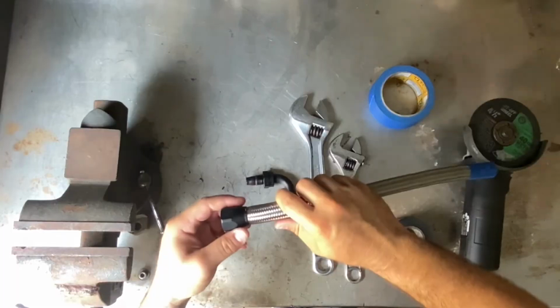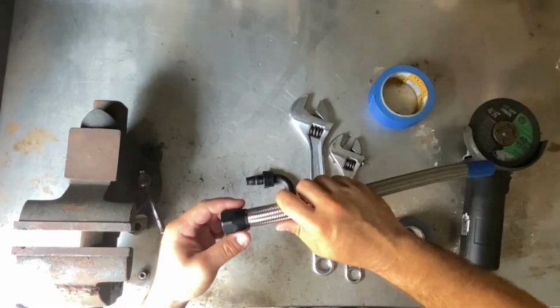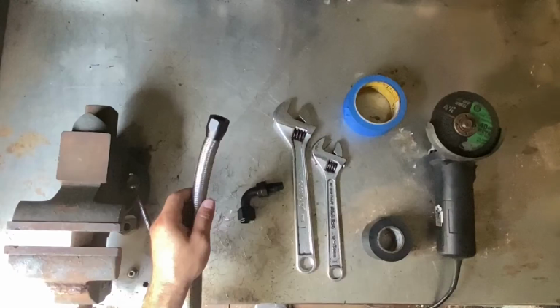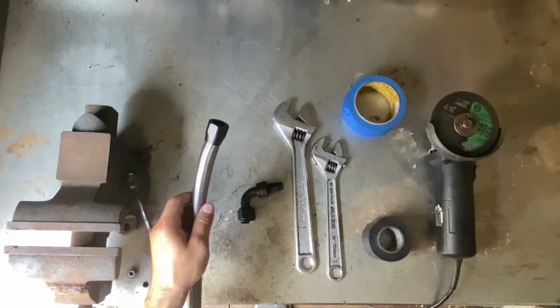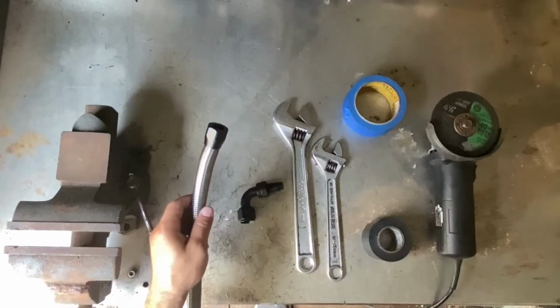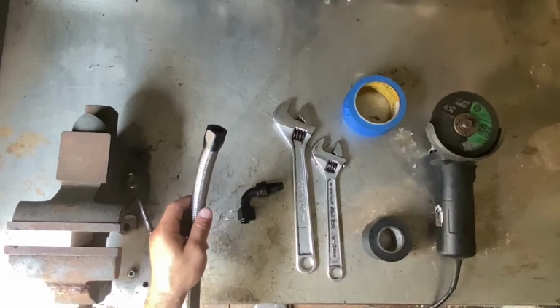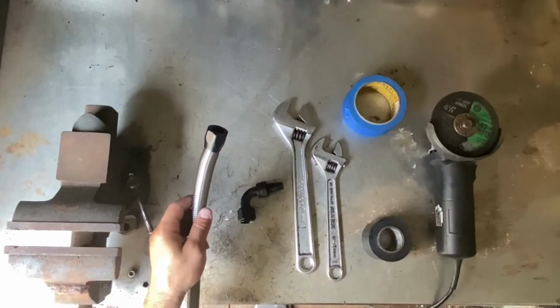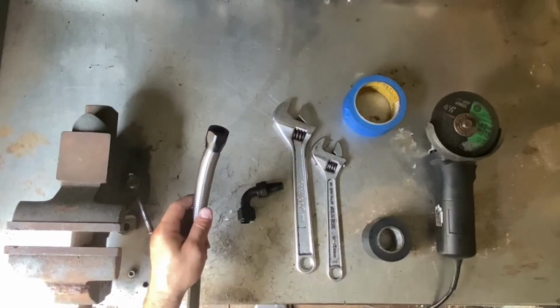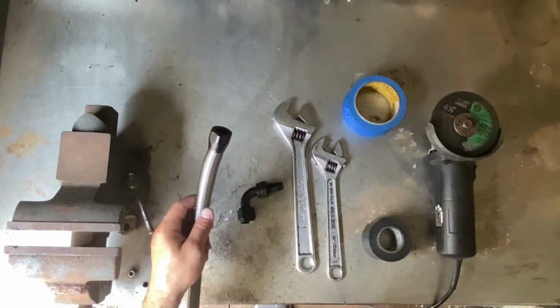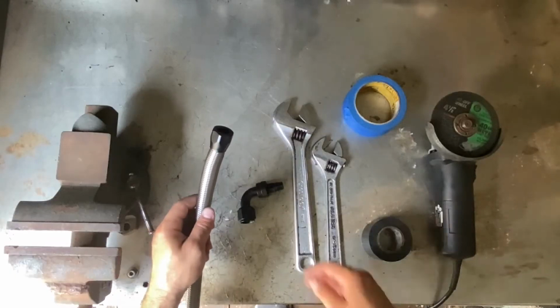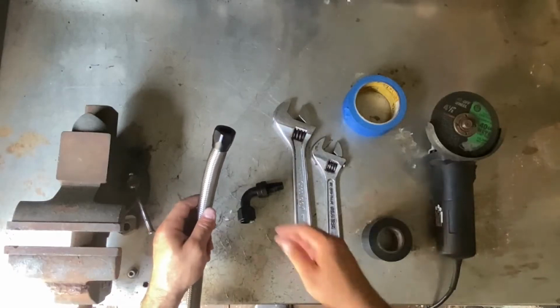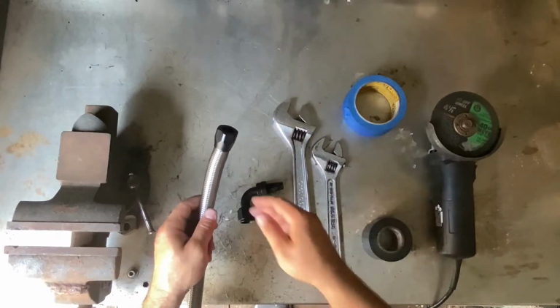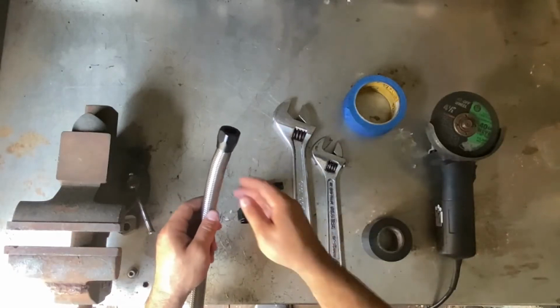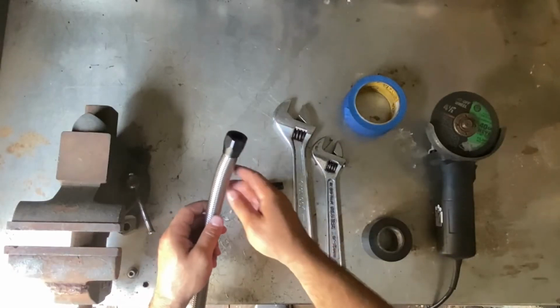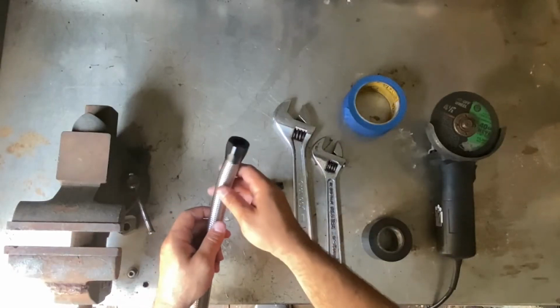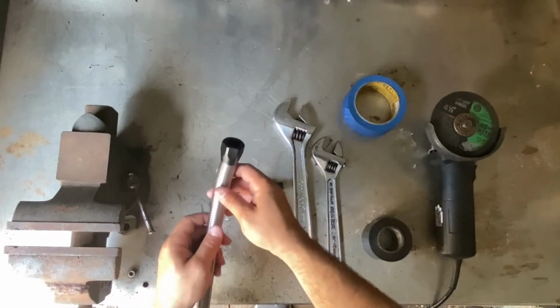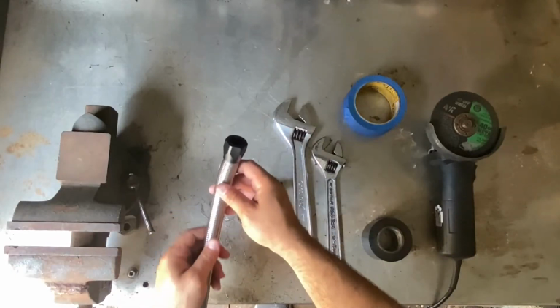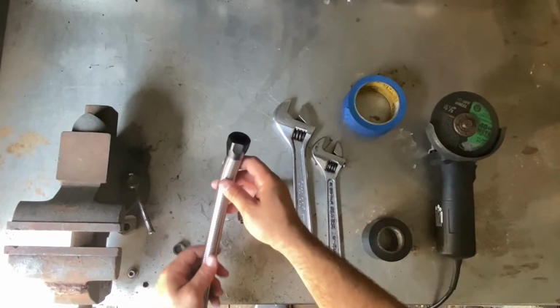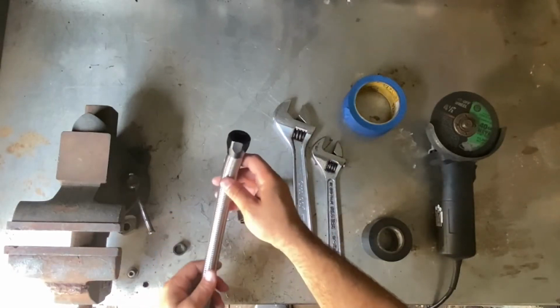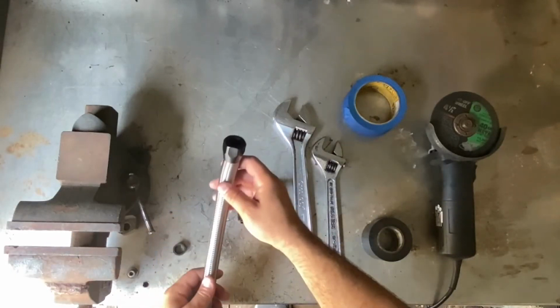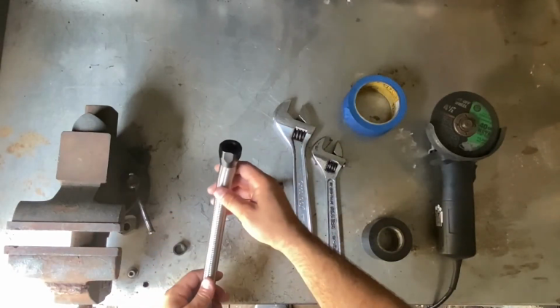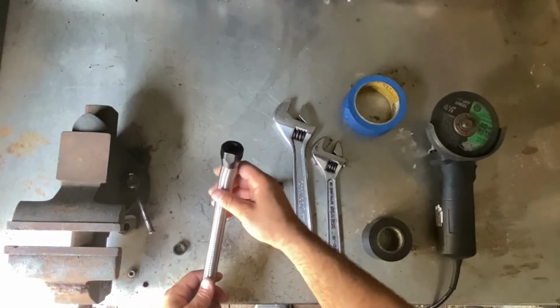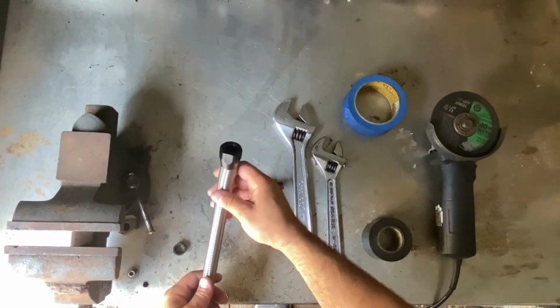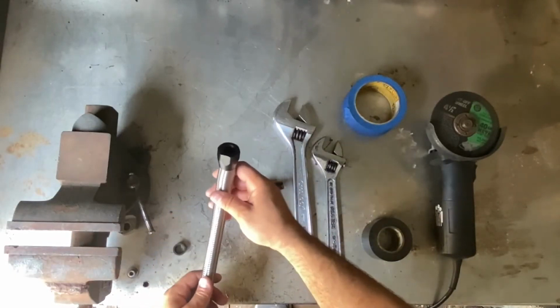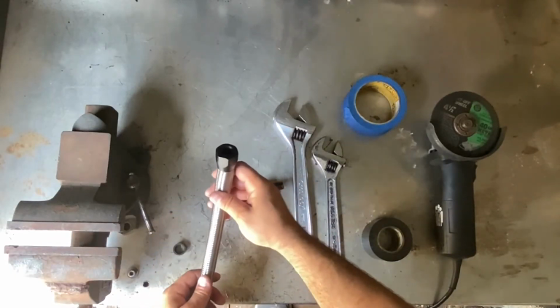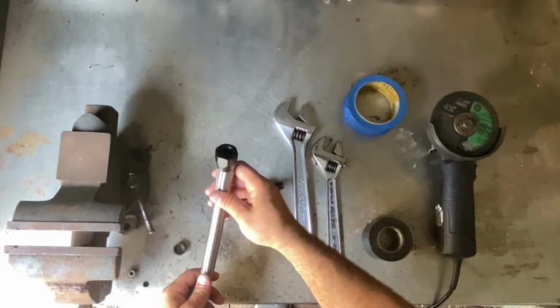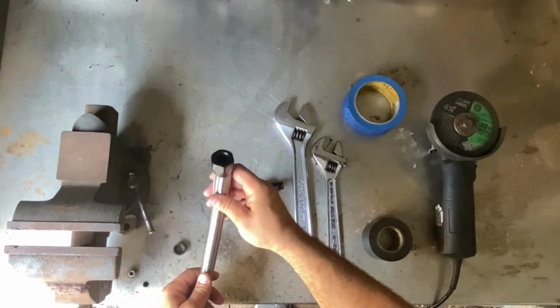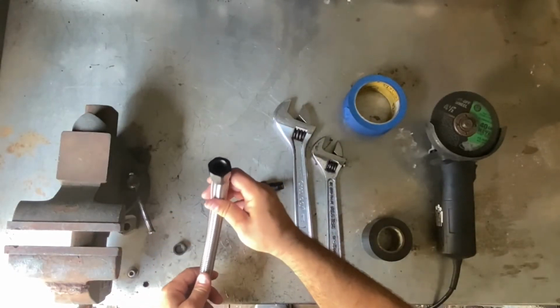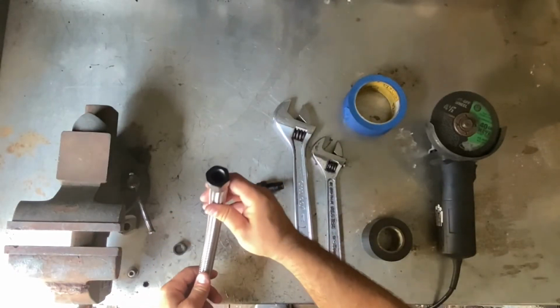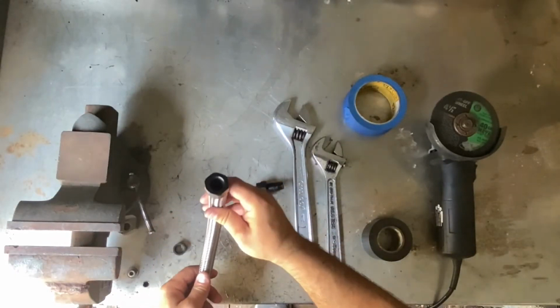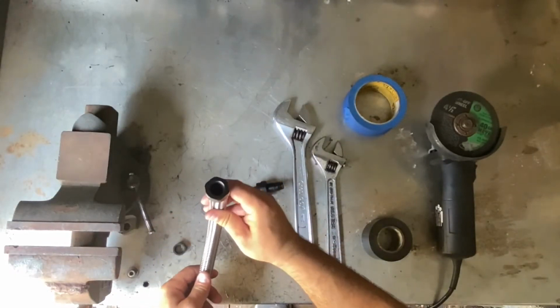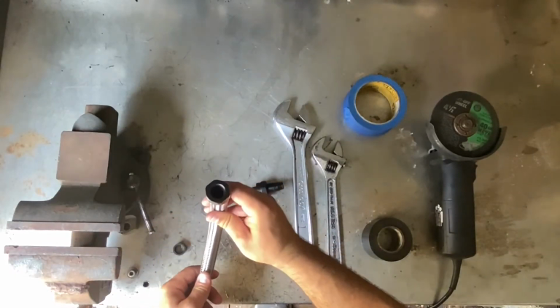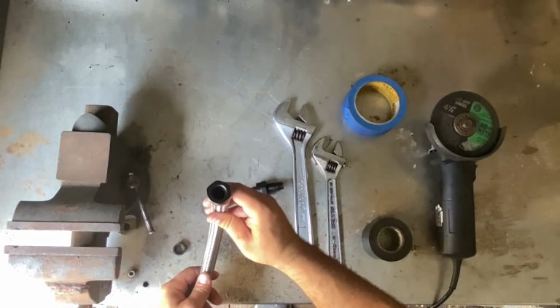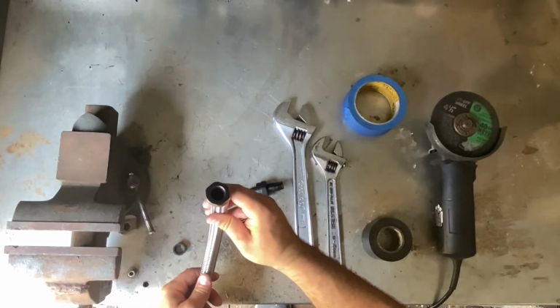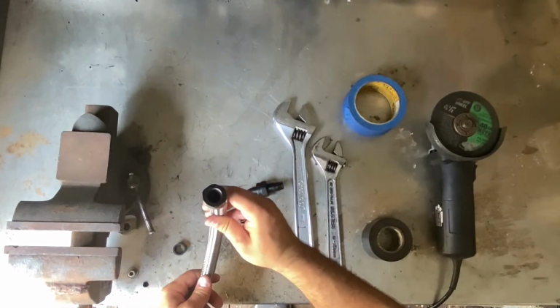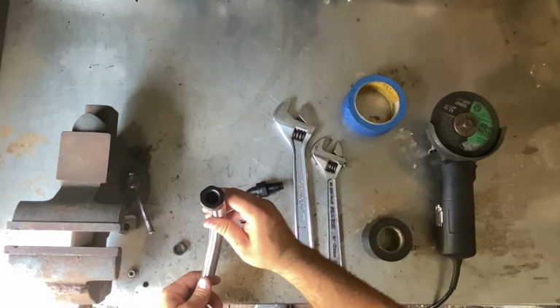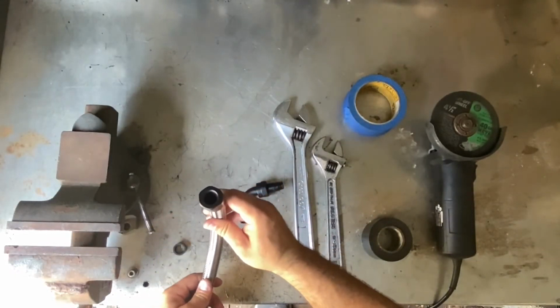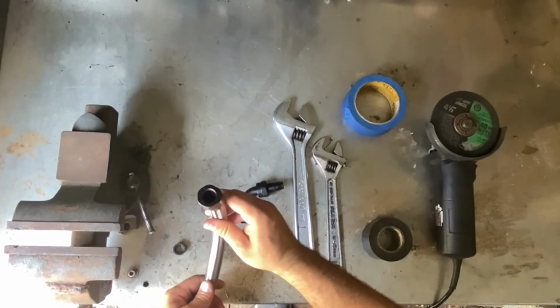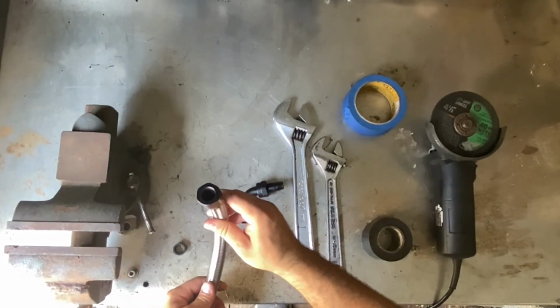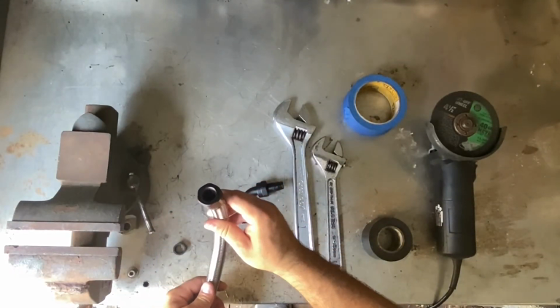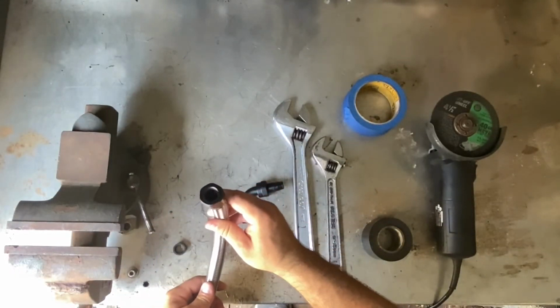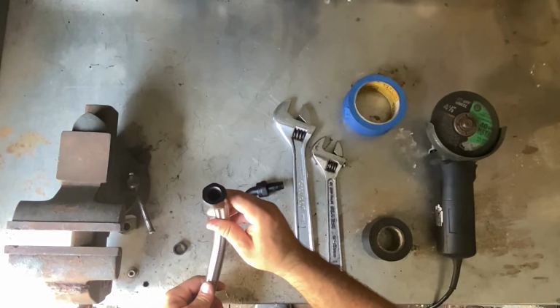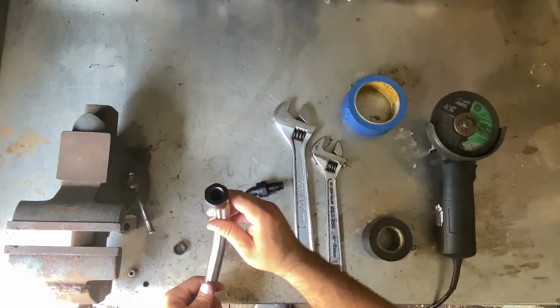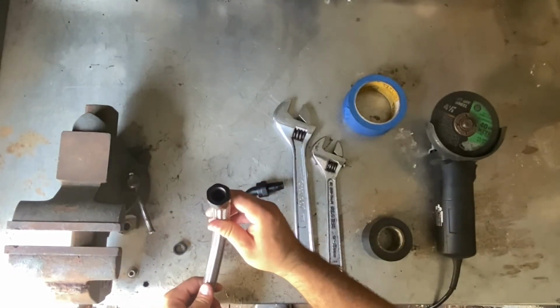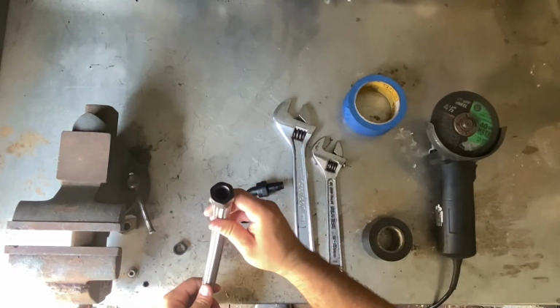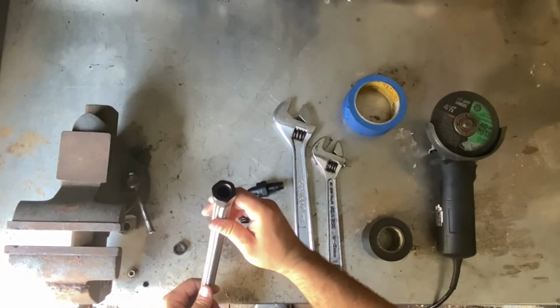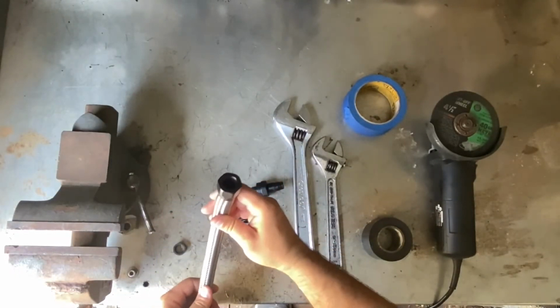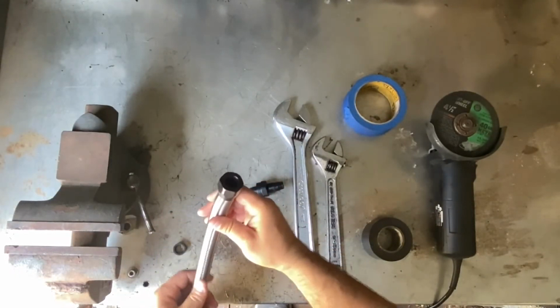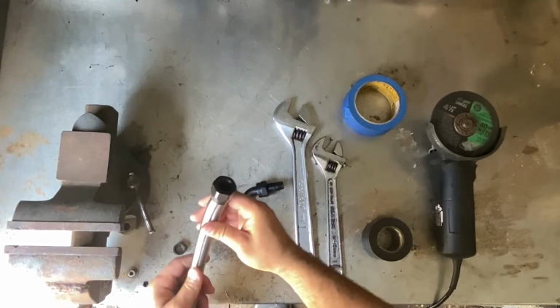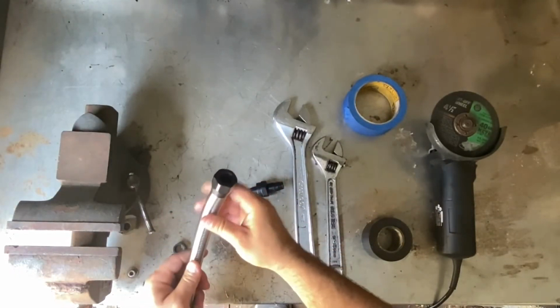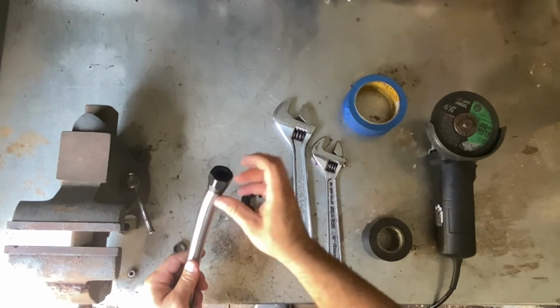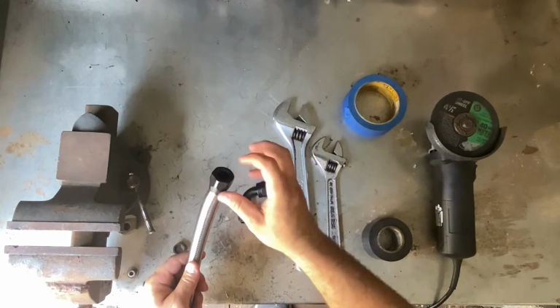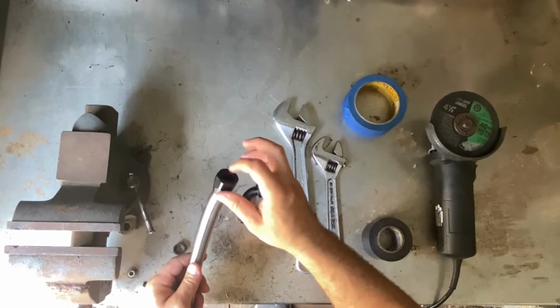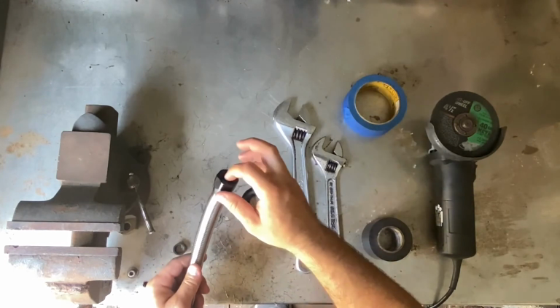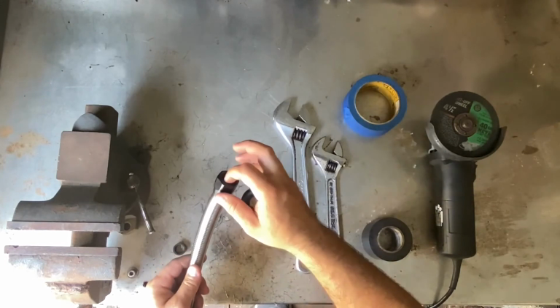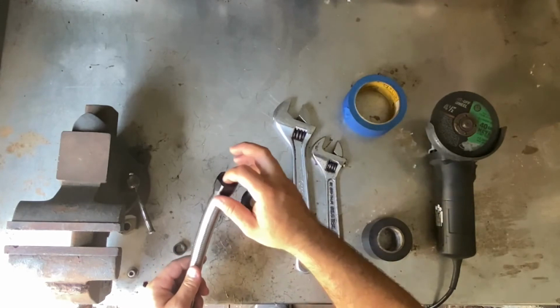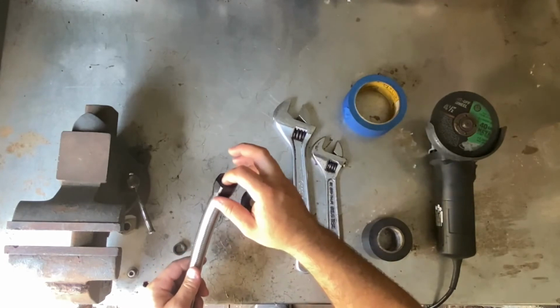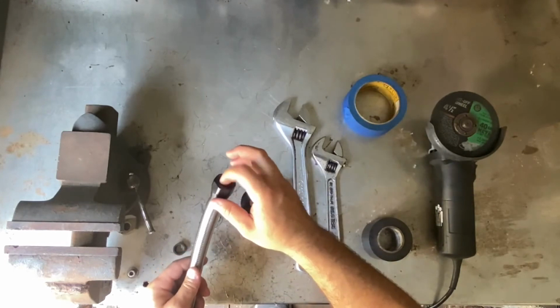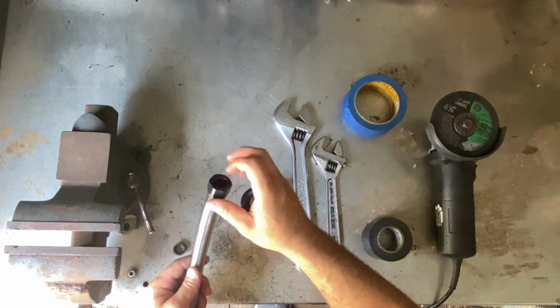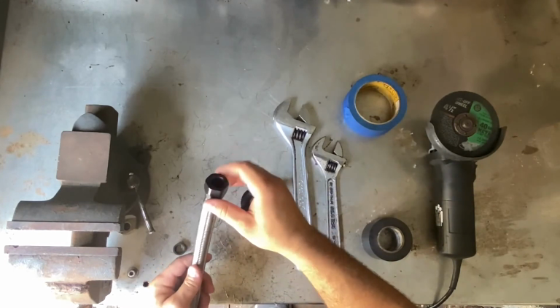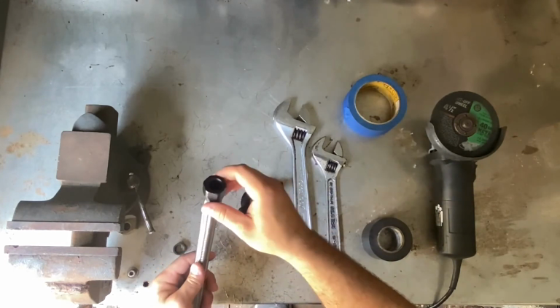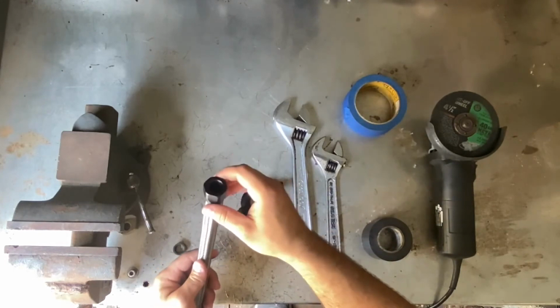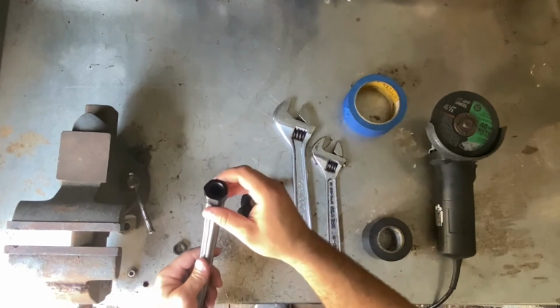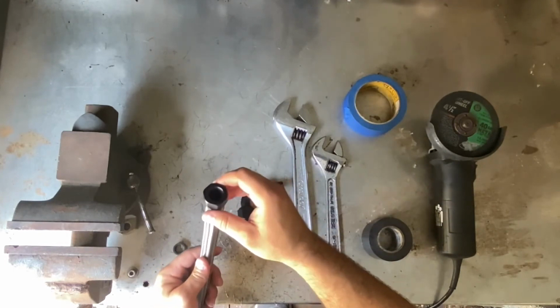To make sure that the hose is completely in, you look inside and make sure it's bottomed out on the fitting at the bottom.